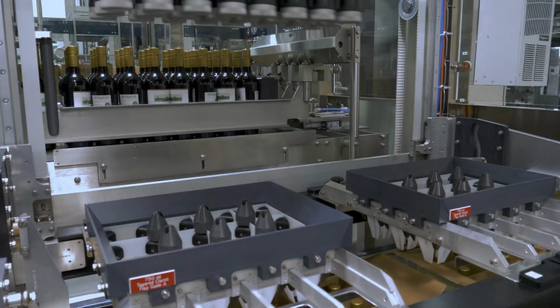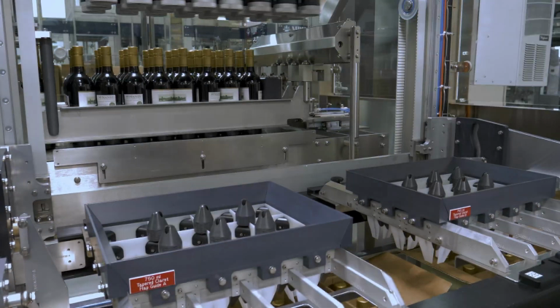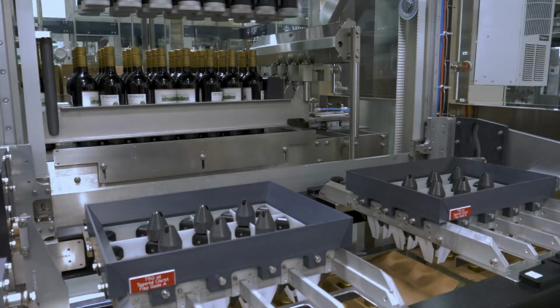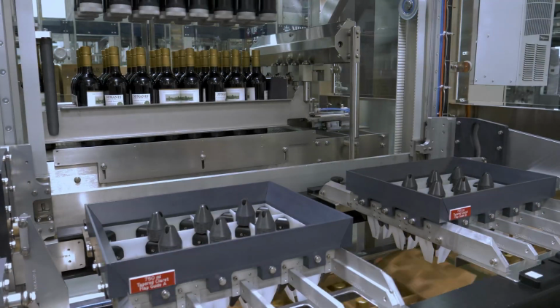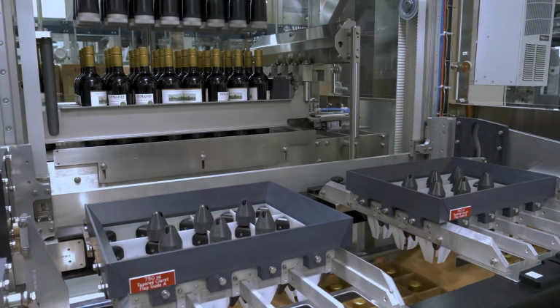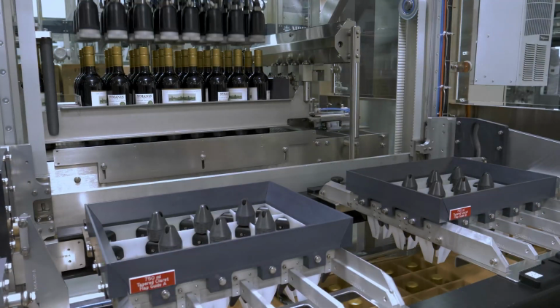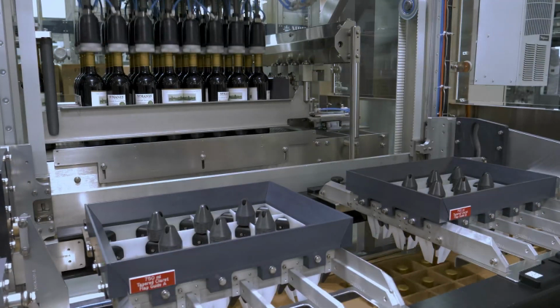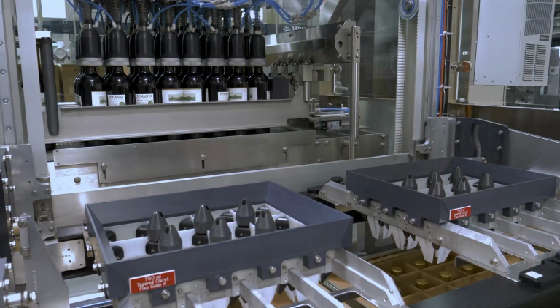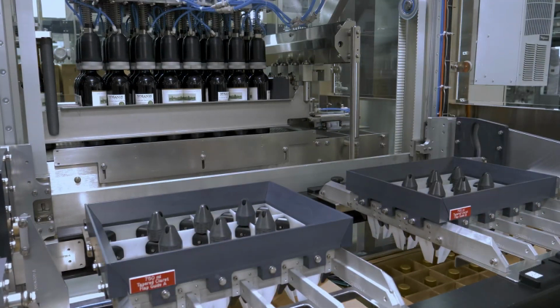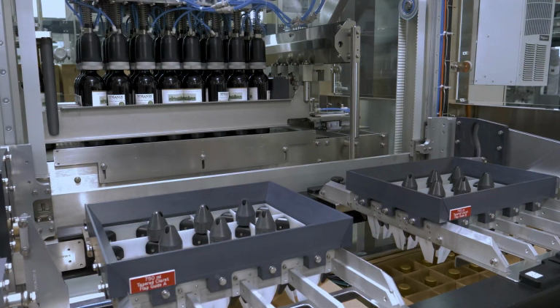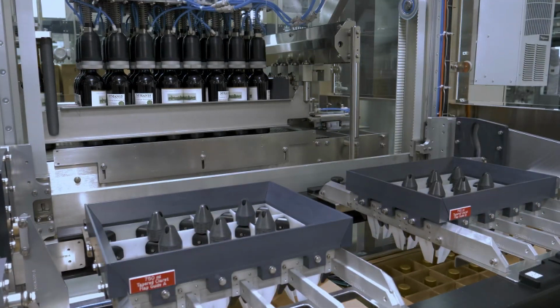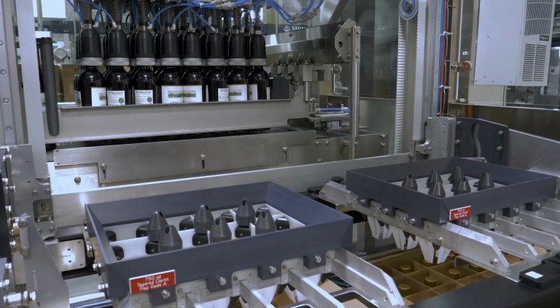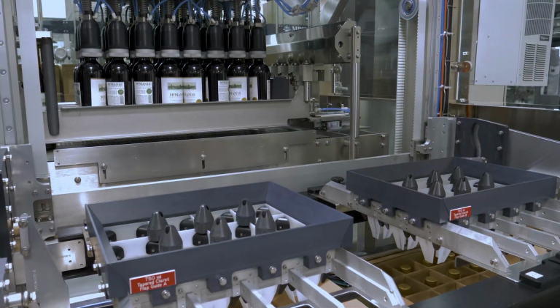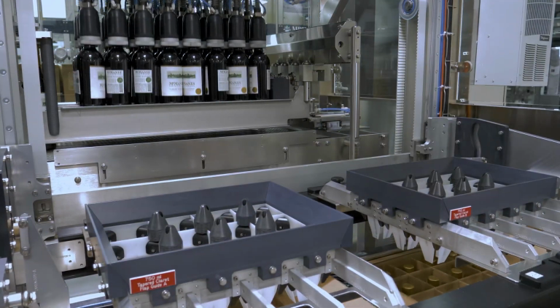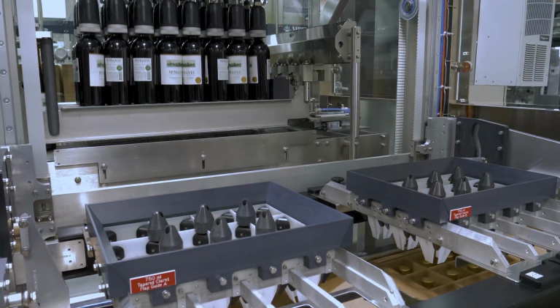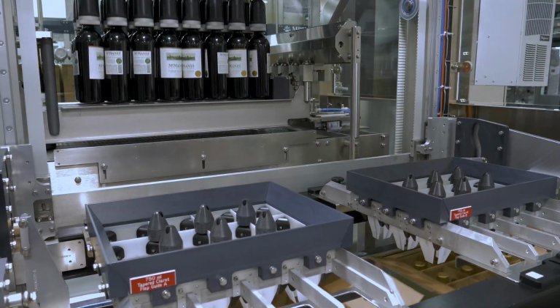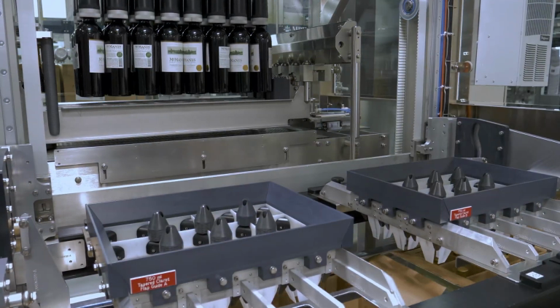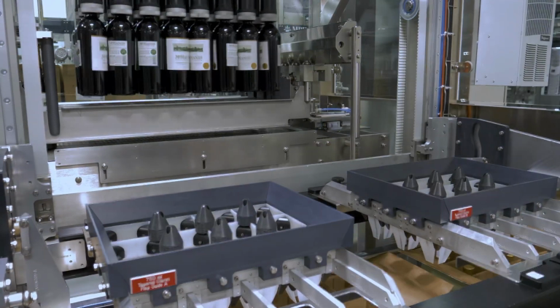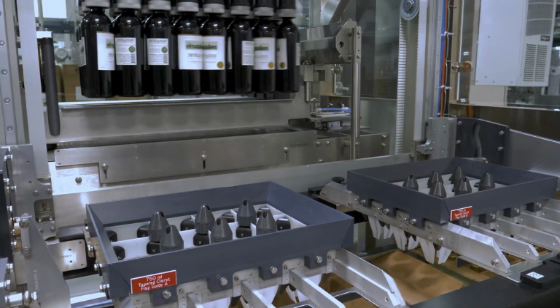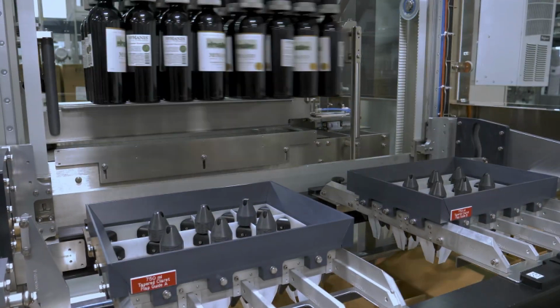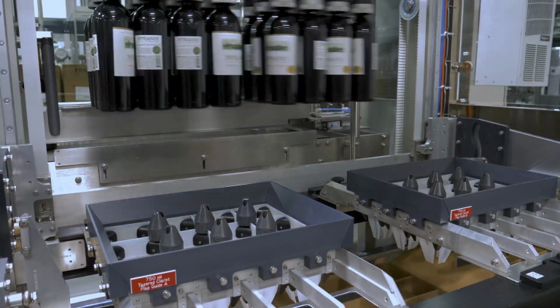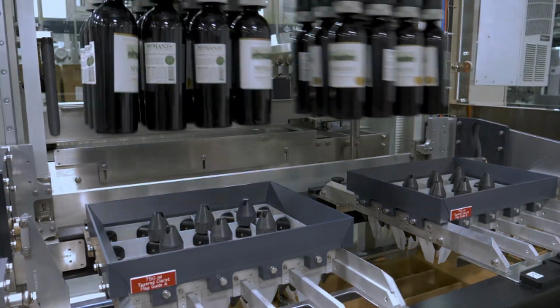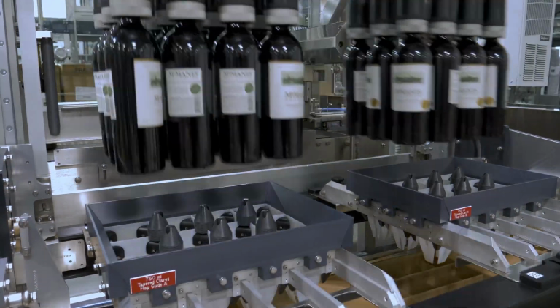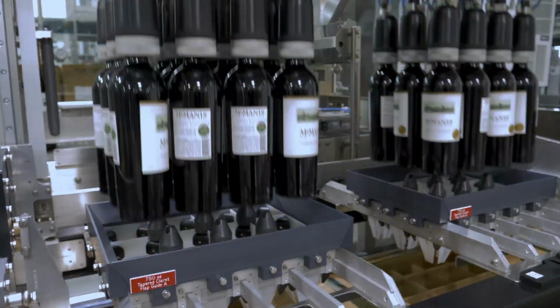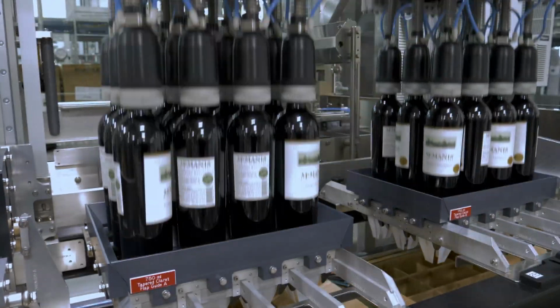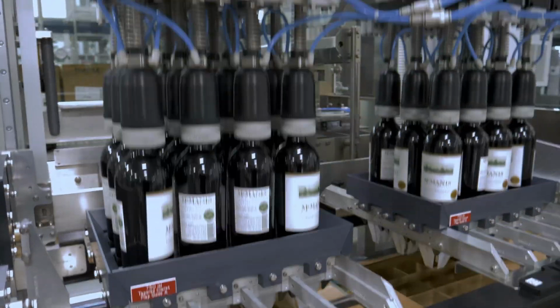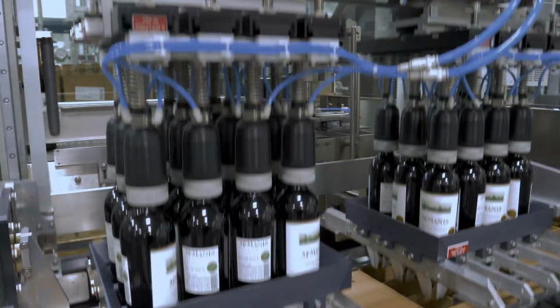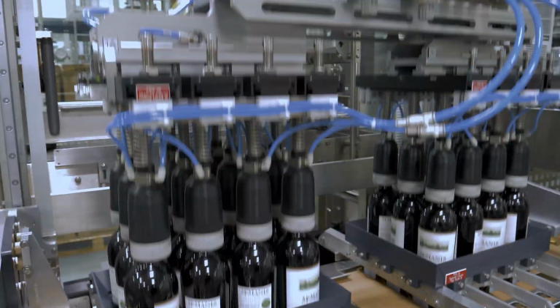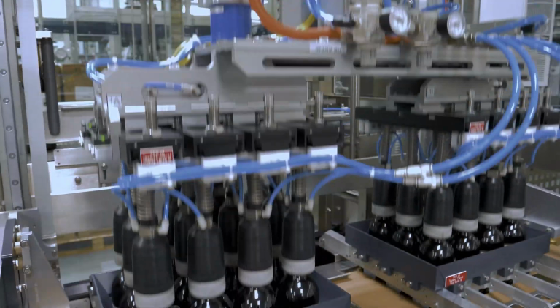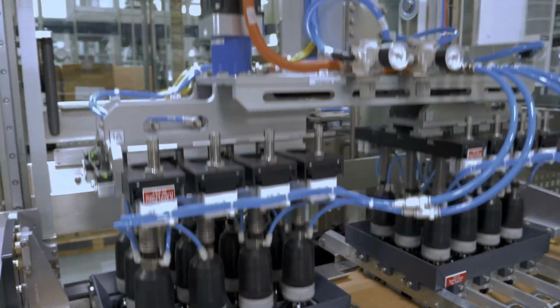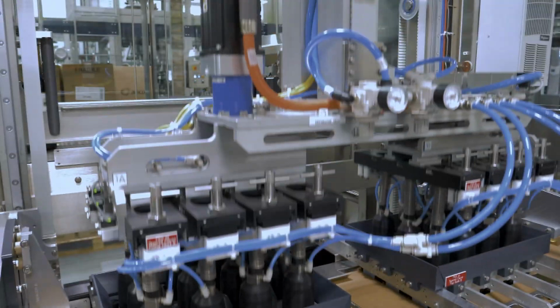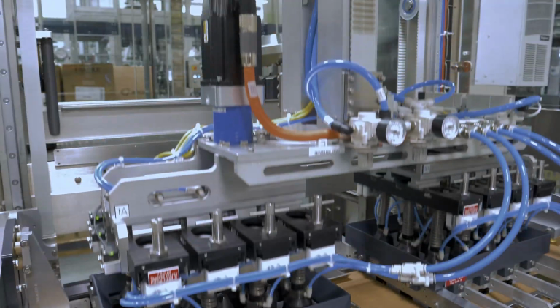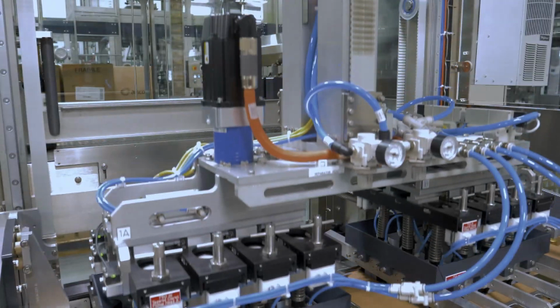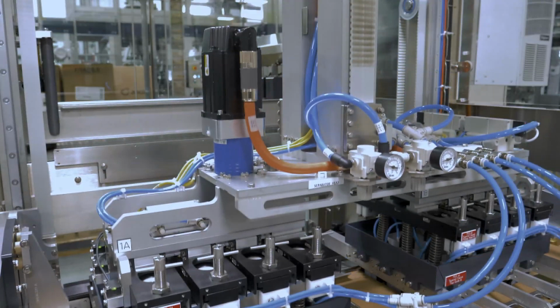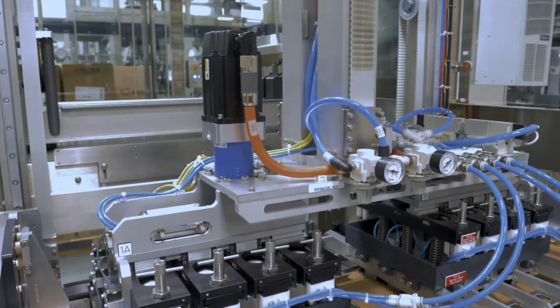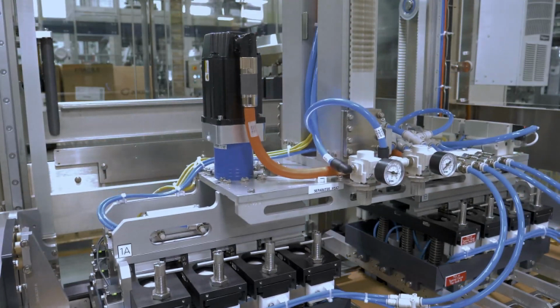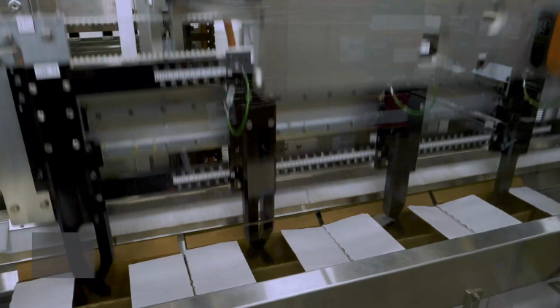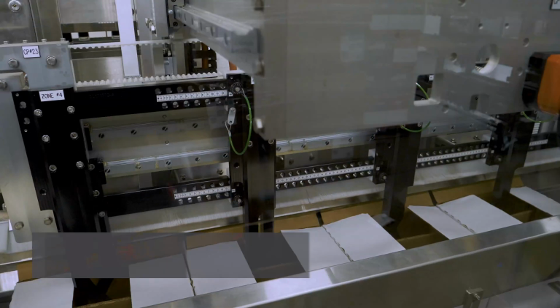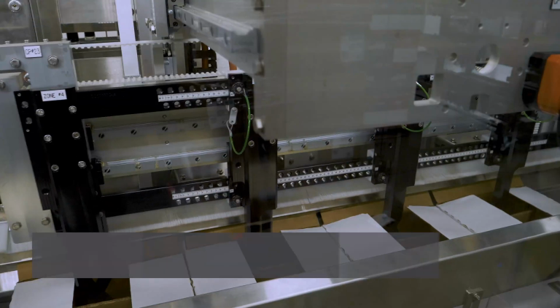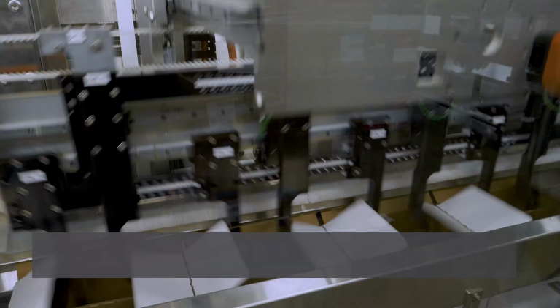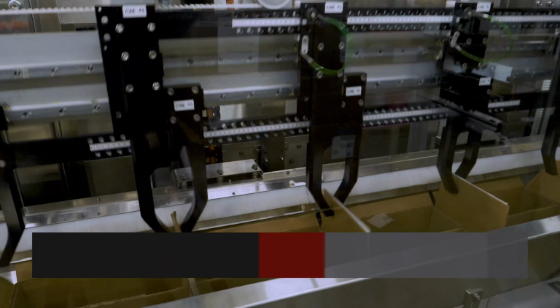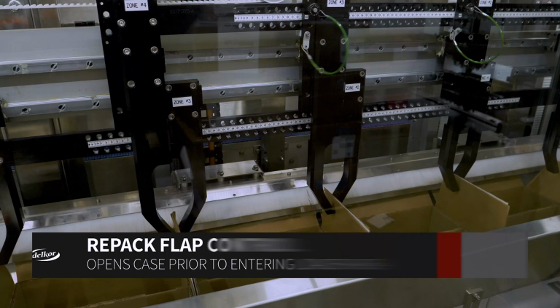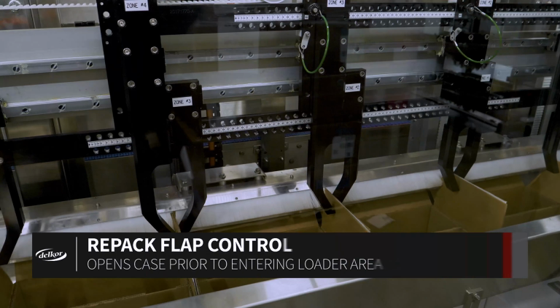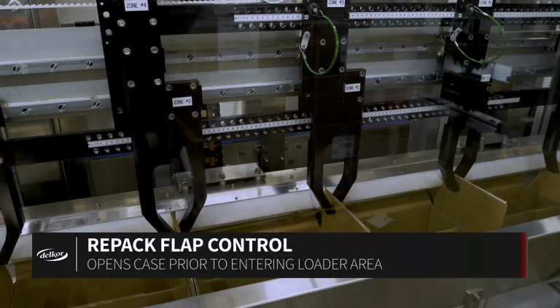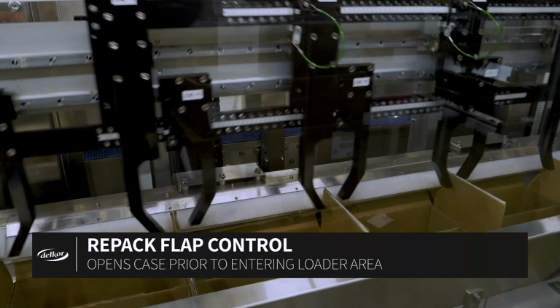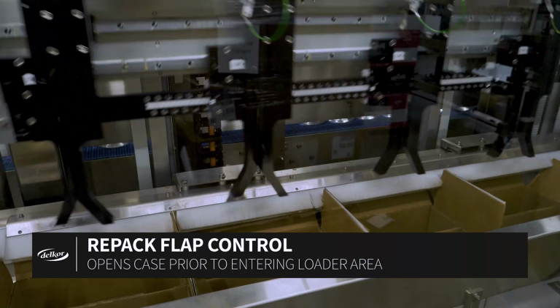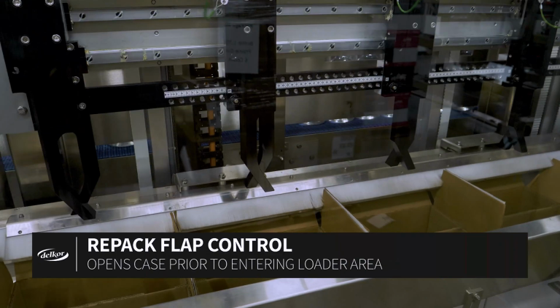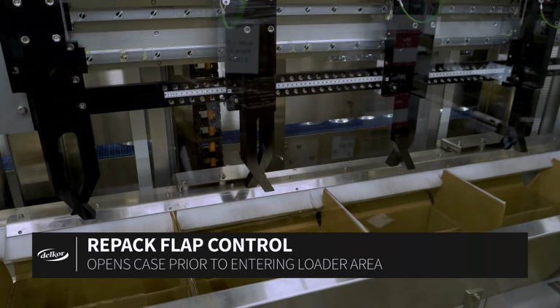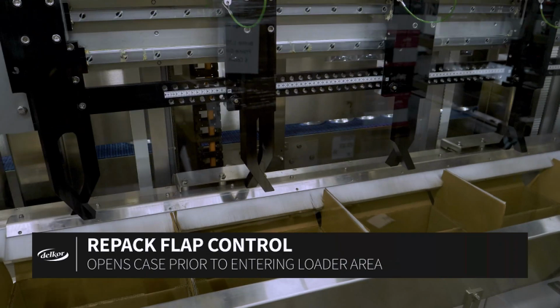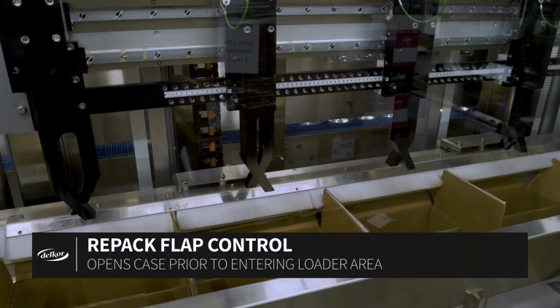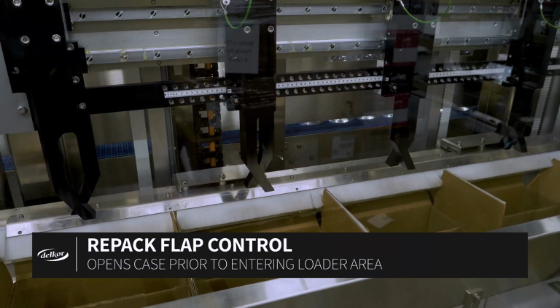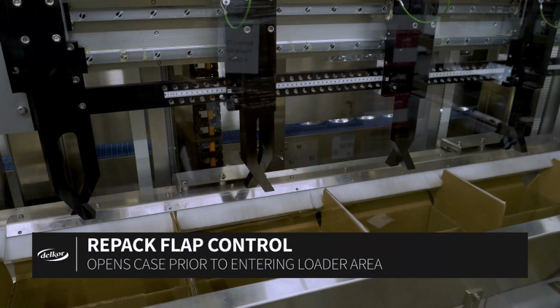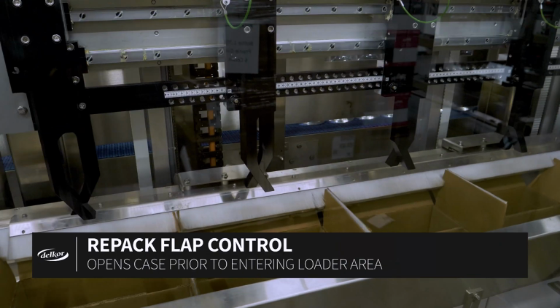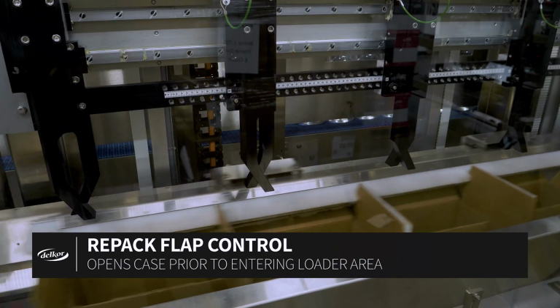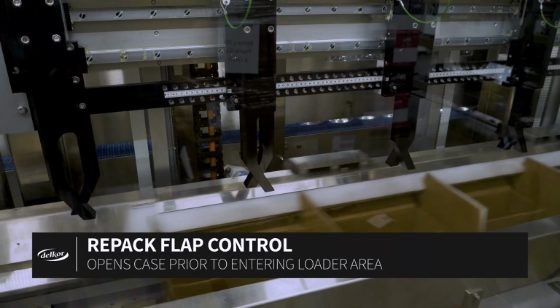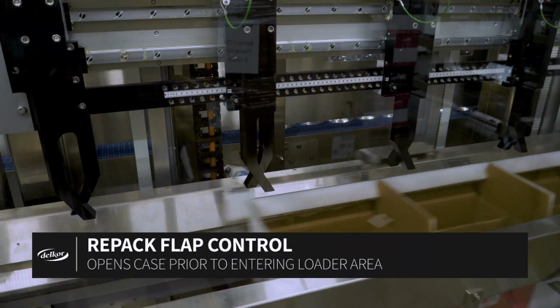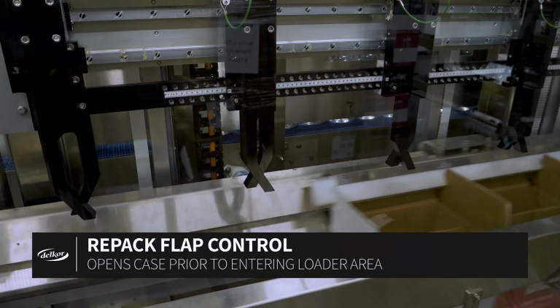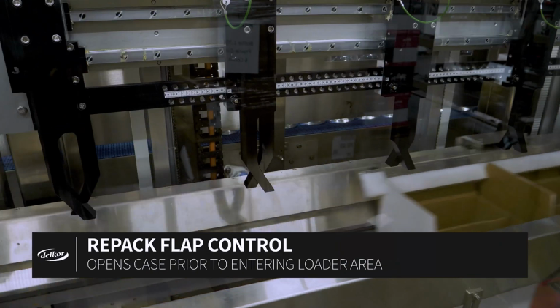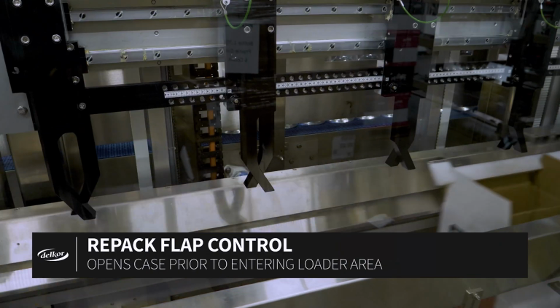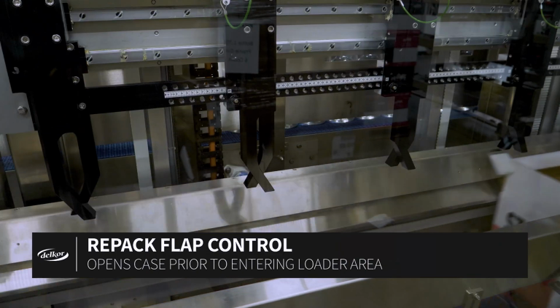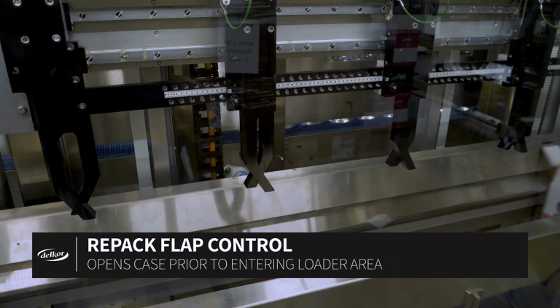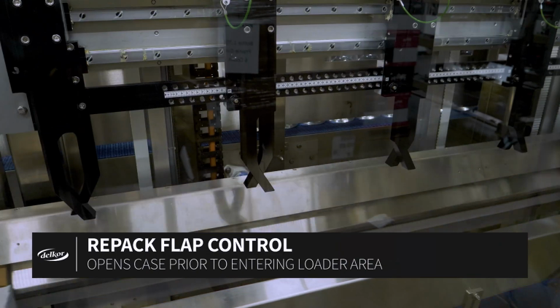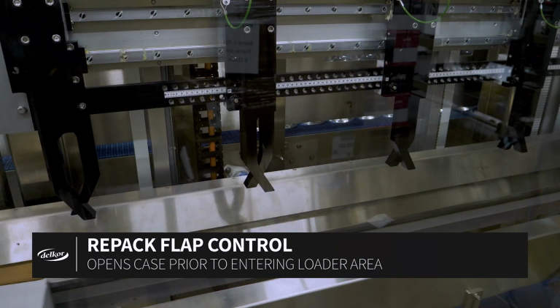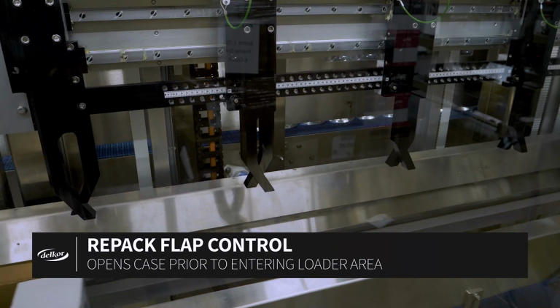For repack cases, Delcor's servo-driven case opening module opens and controls case flaps prior to being positioned in the loader area.